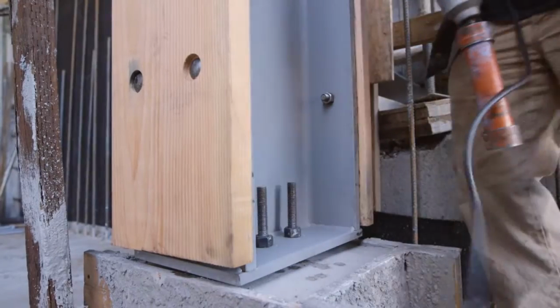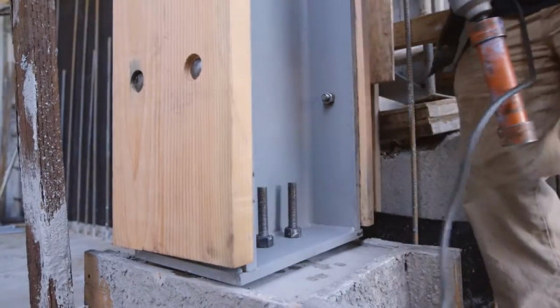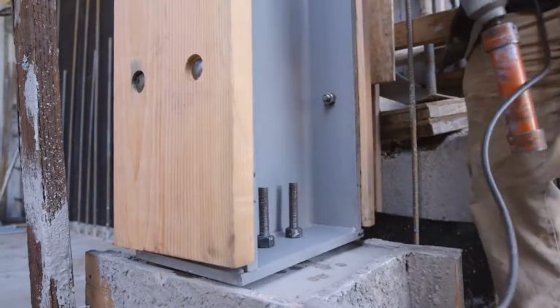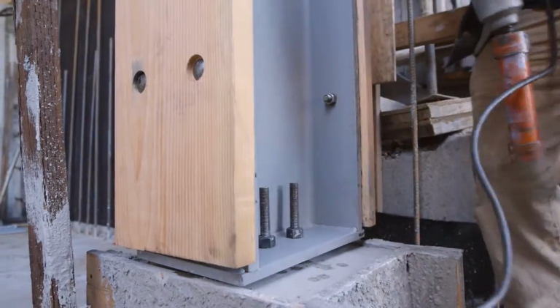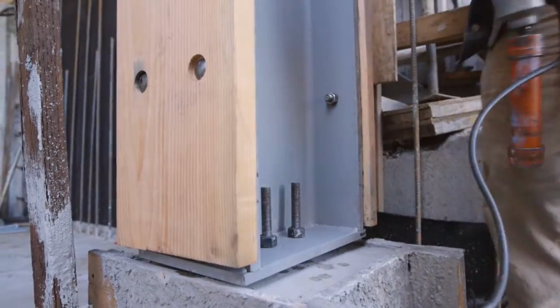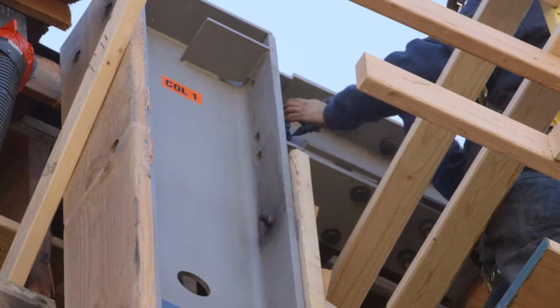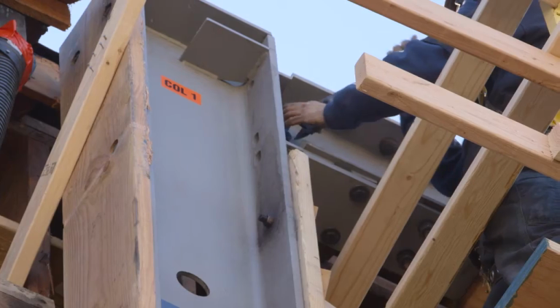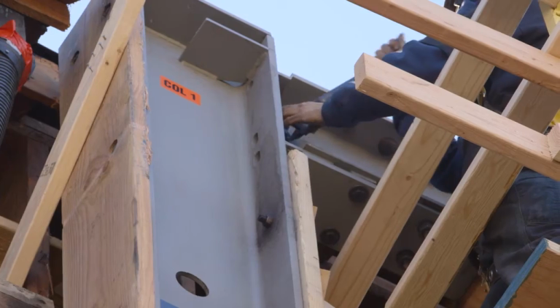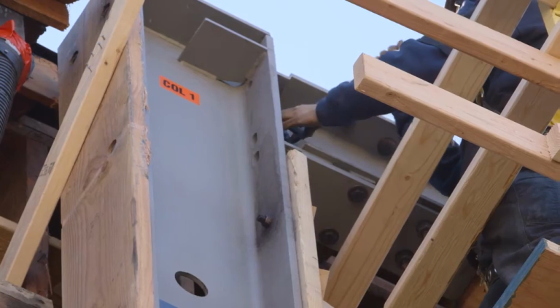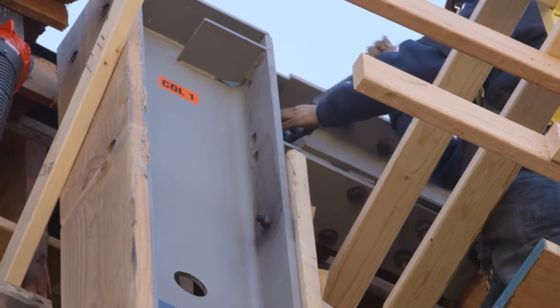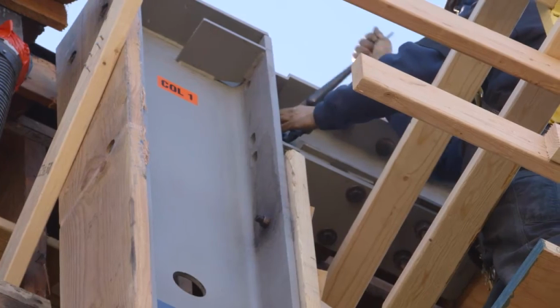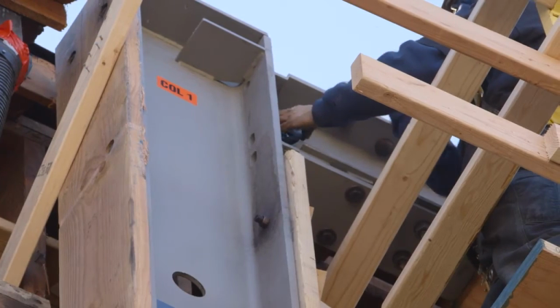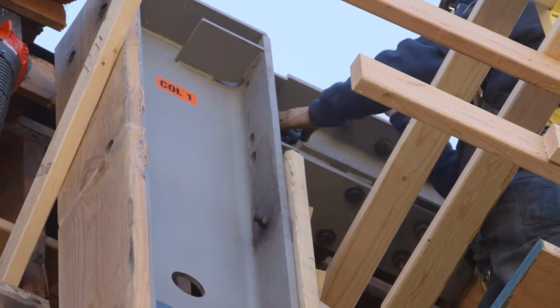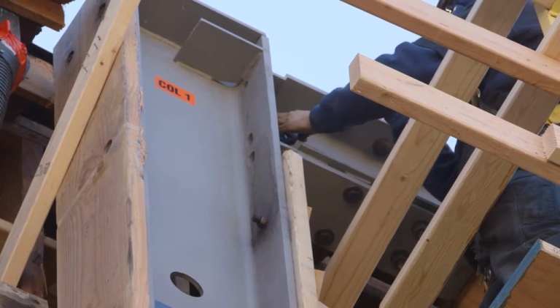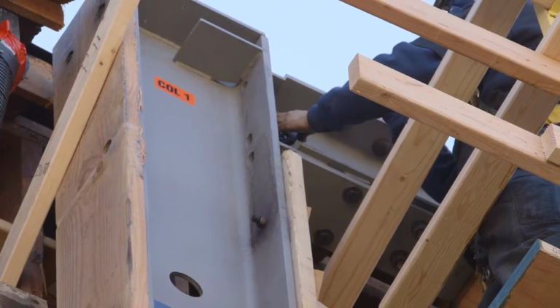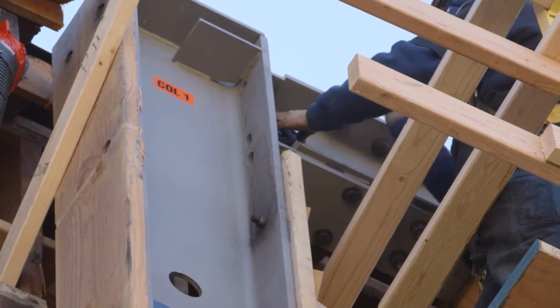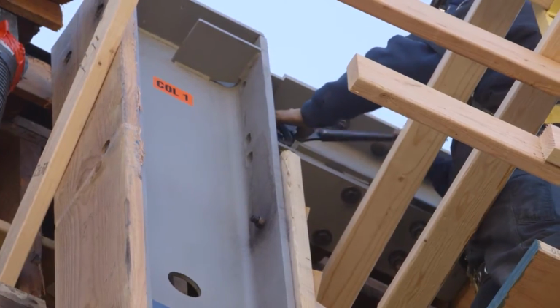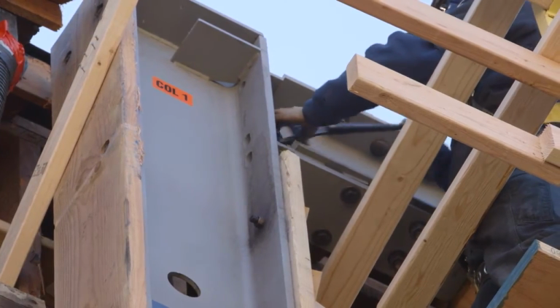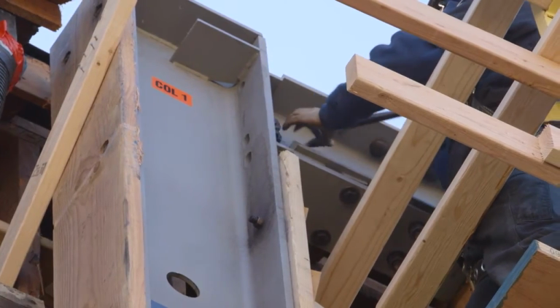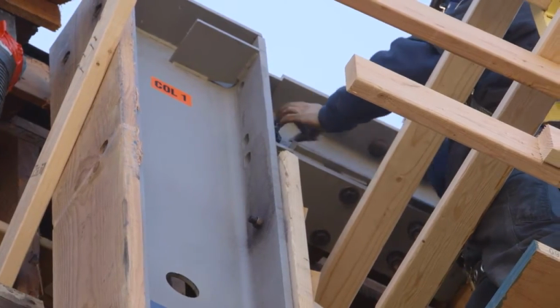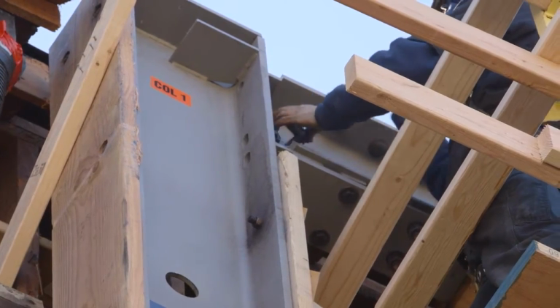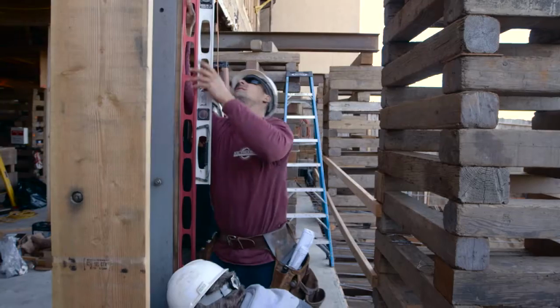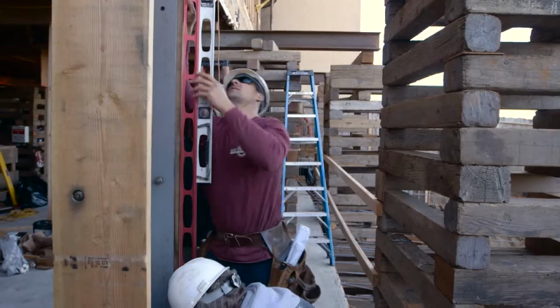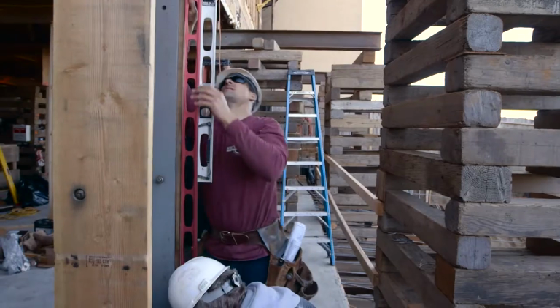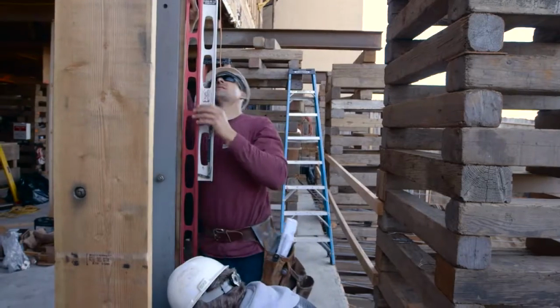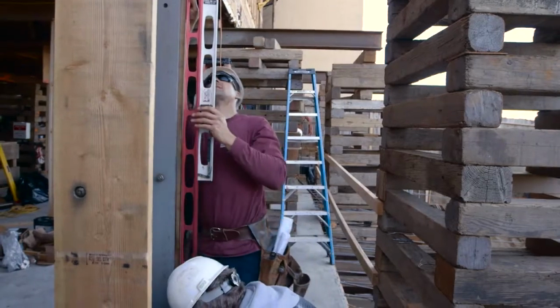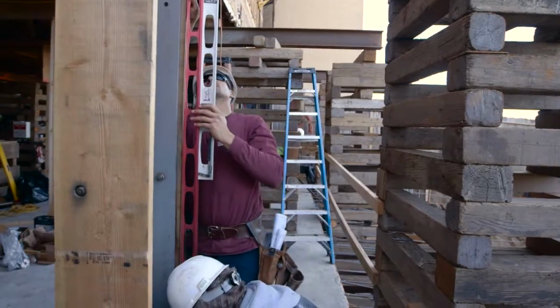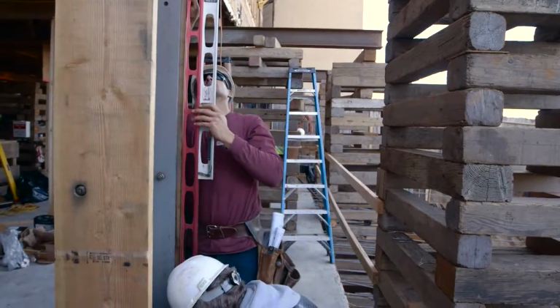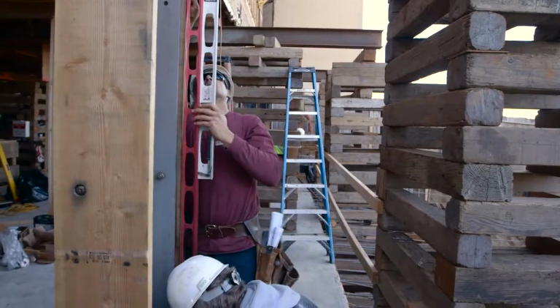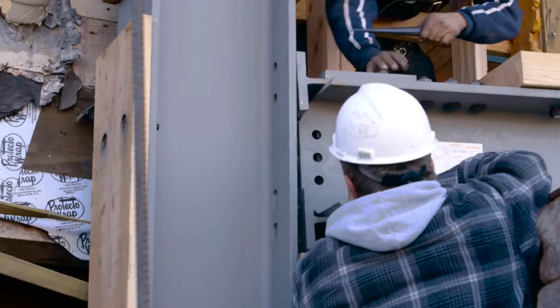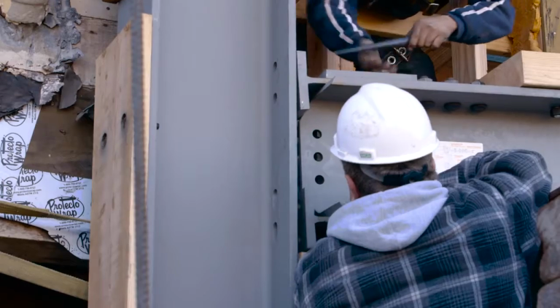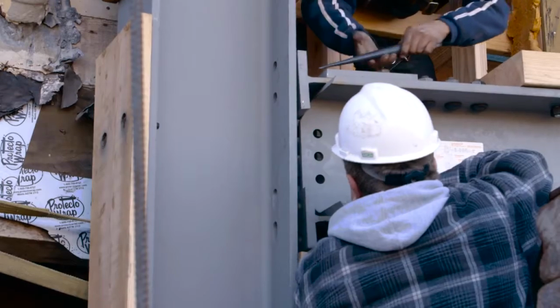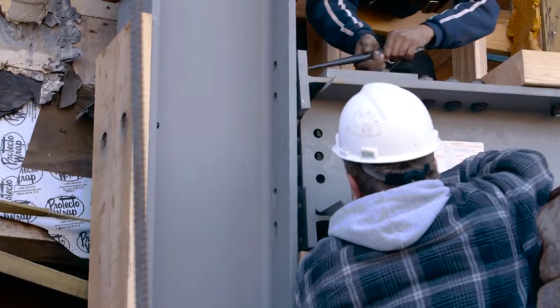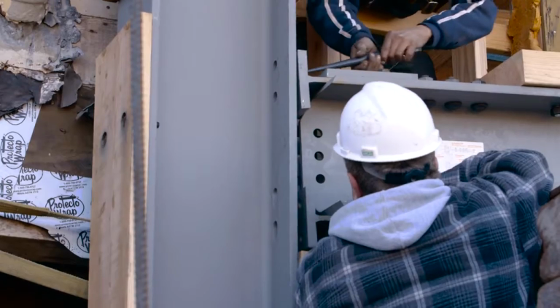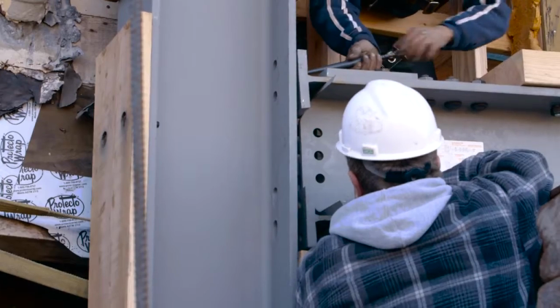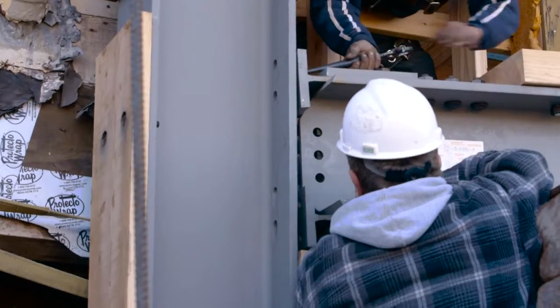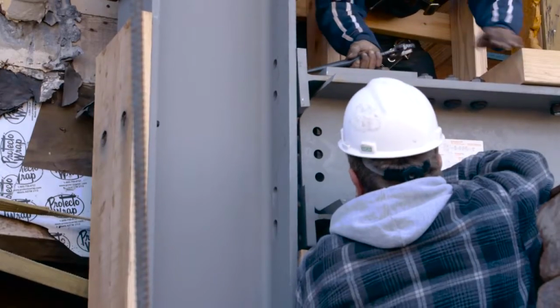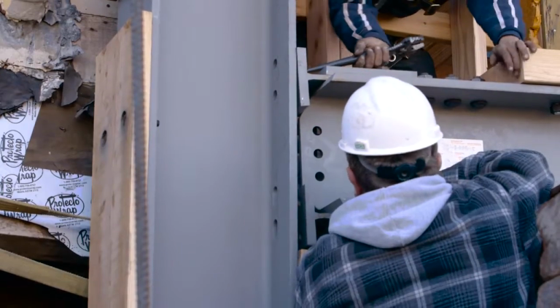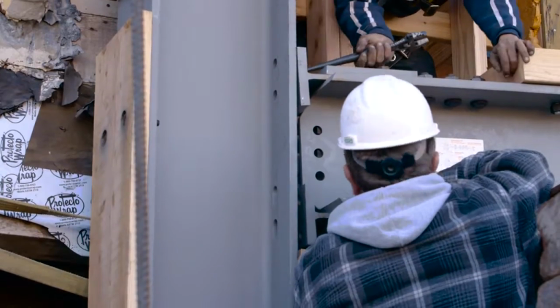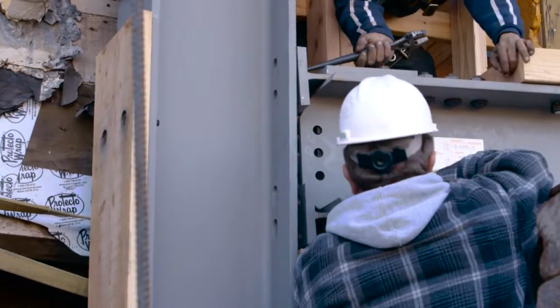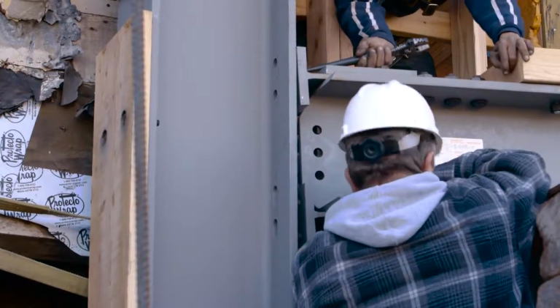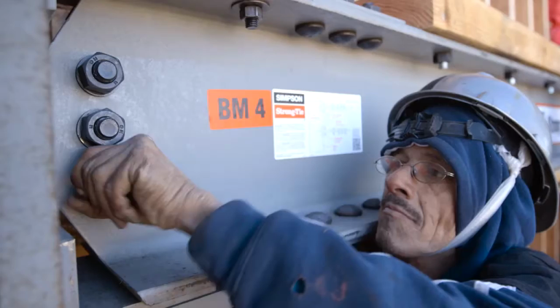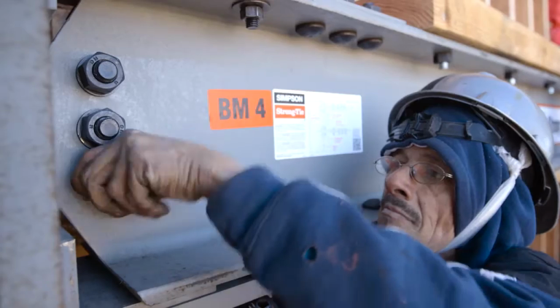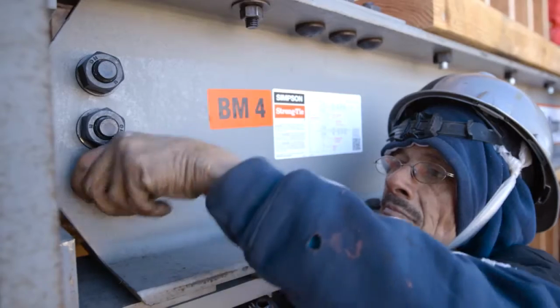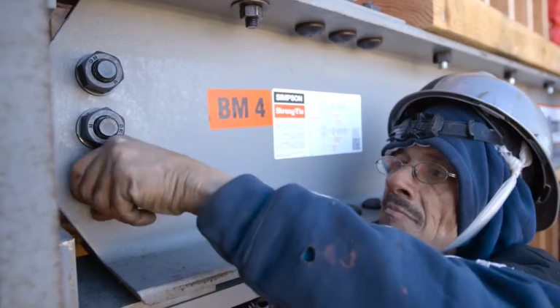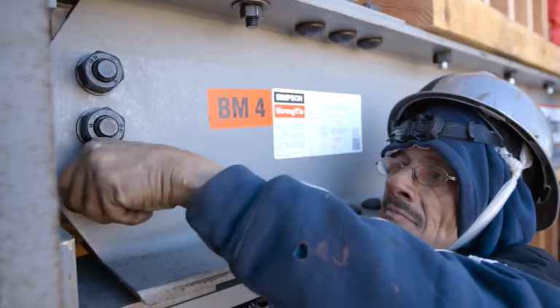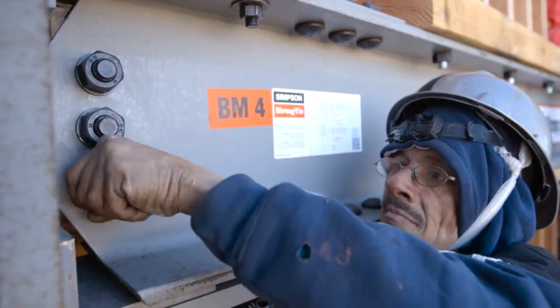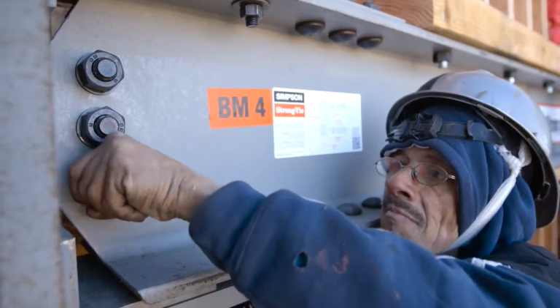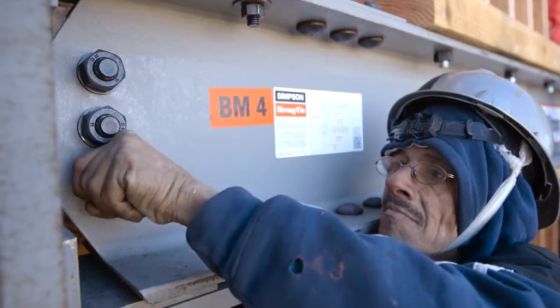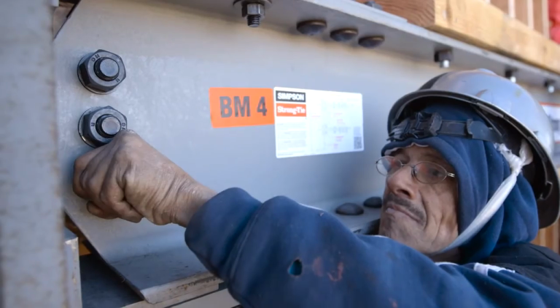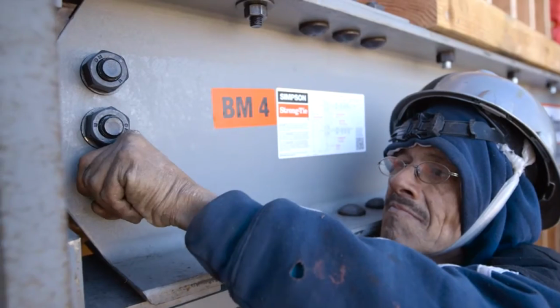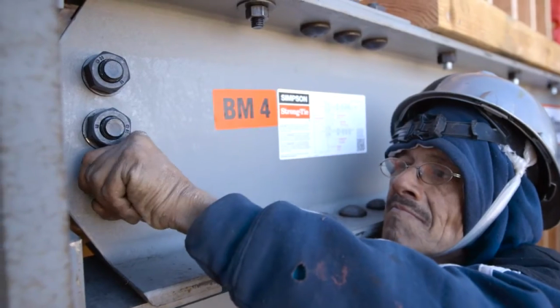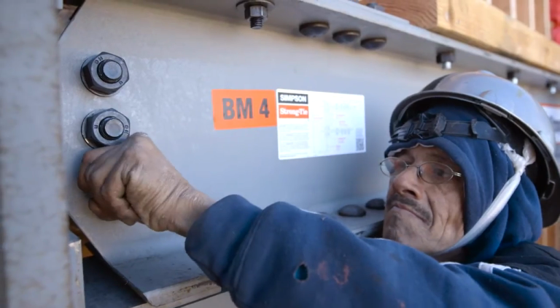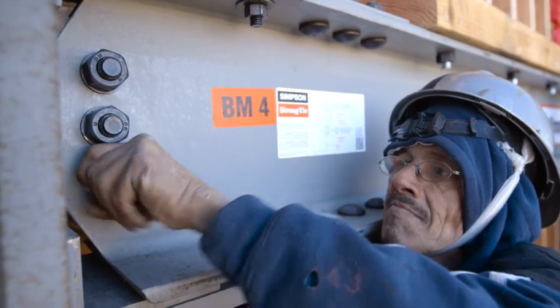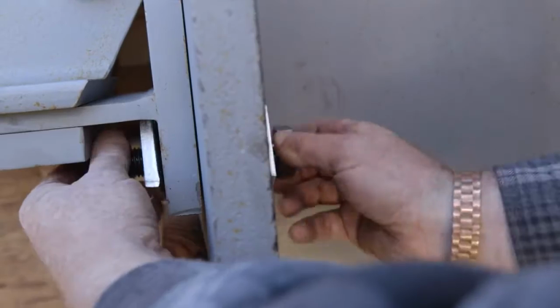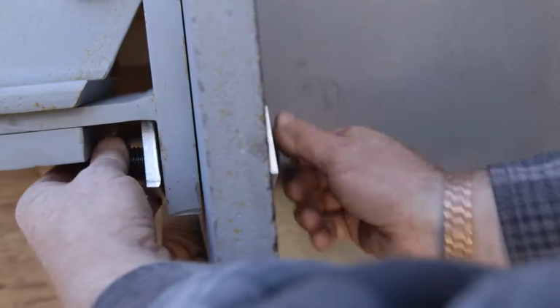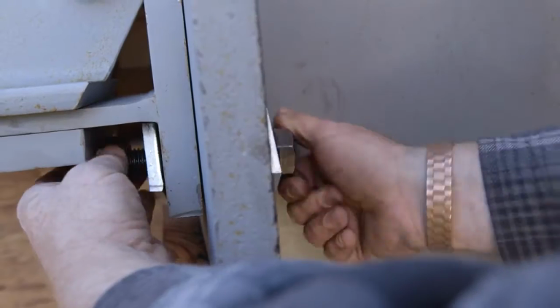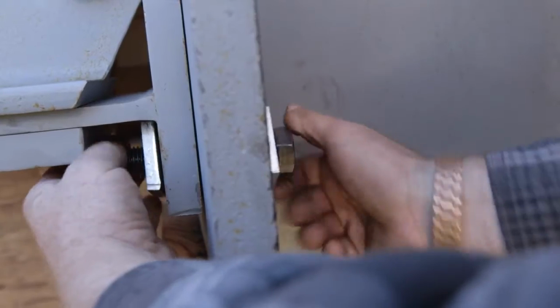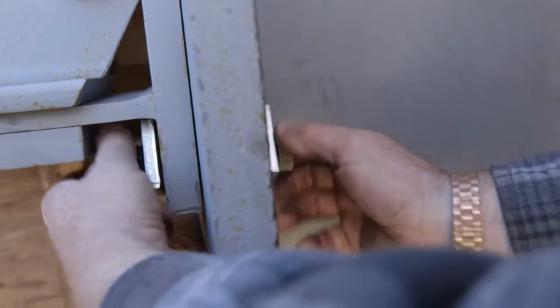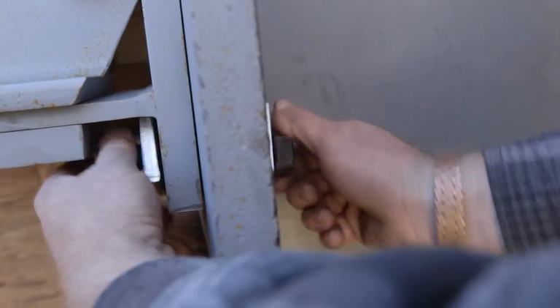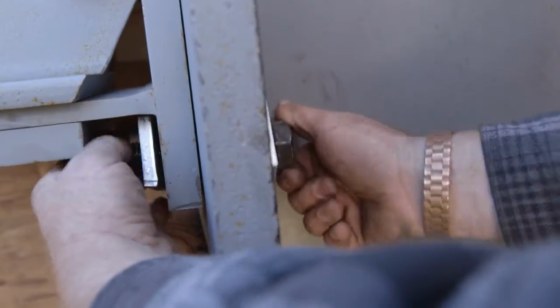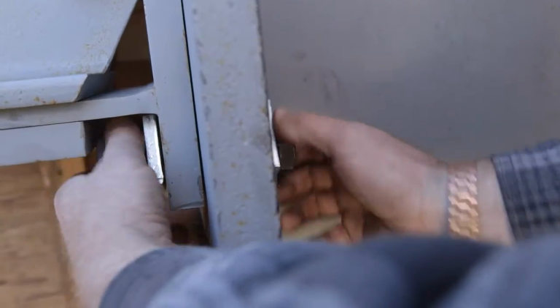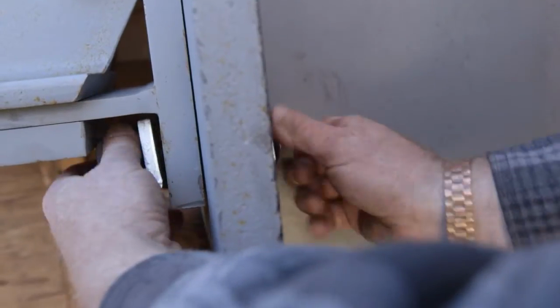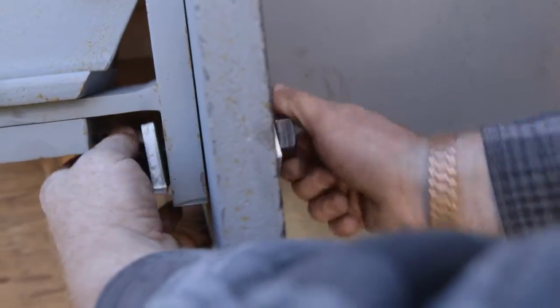There's no super special tools that are required. Carpenters and people who handle the wood side of things can also put these frames together.